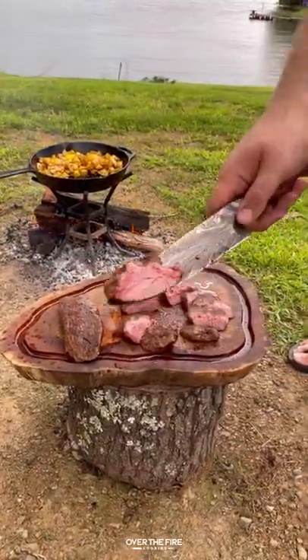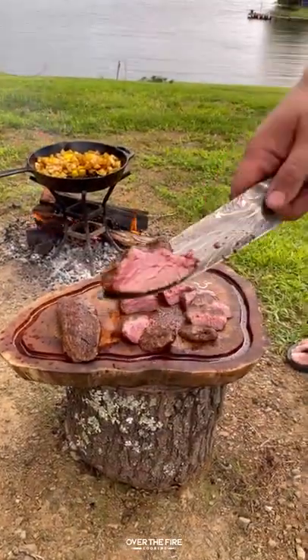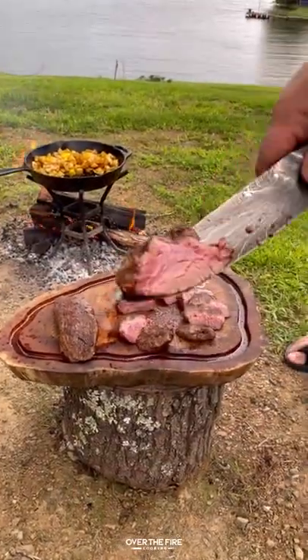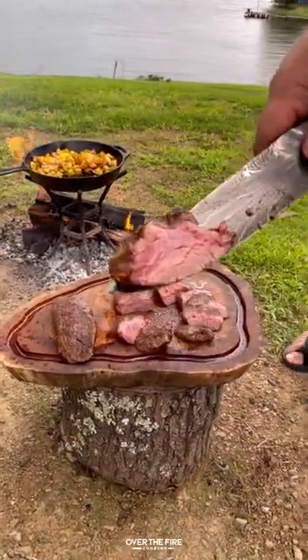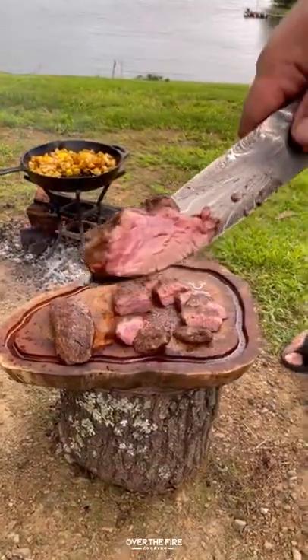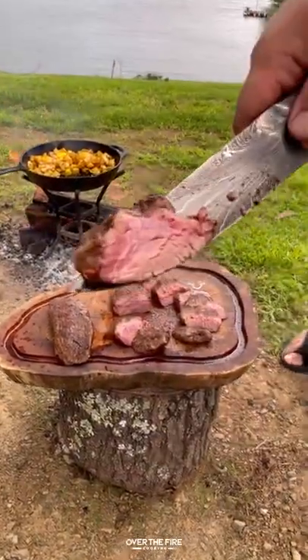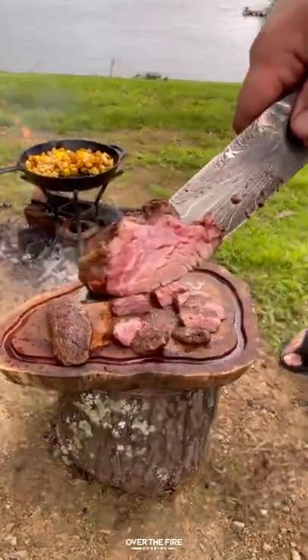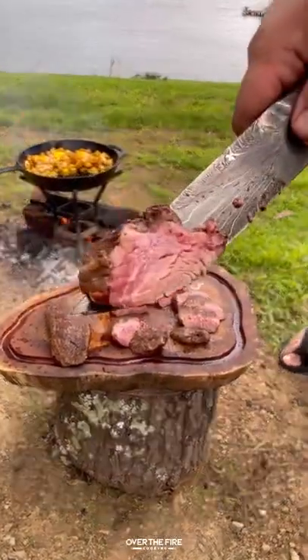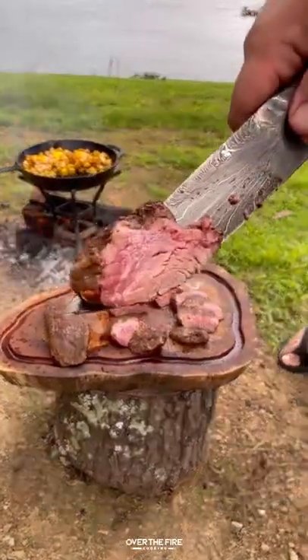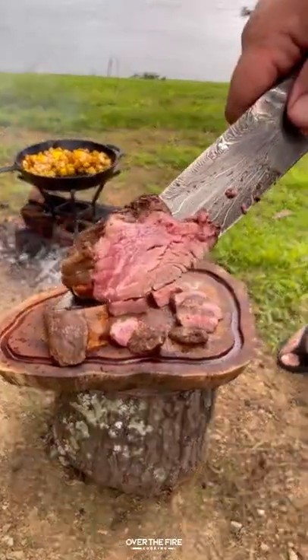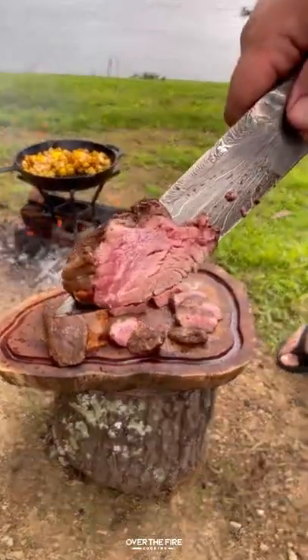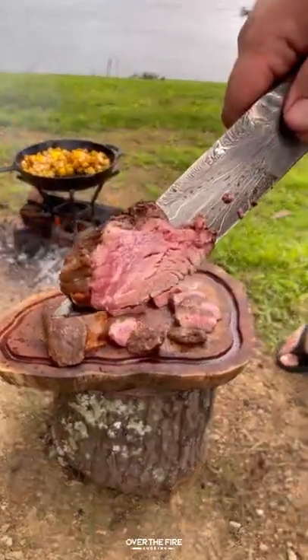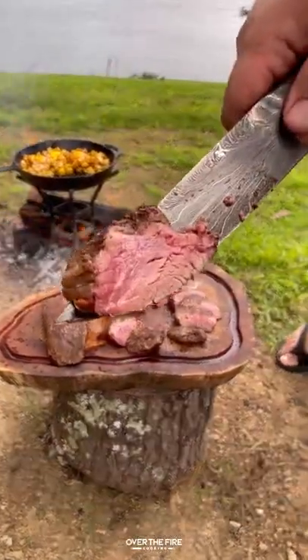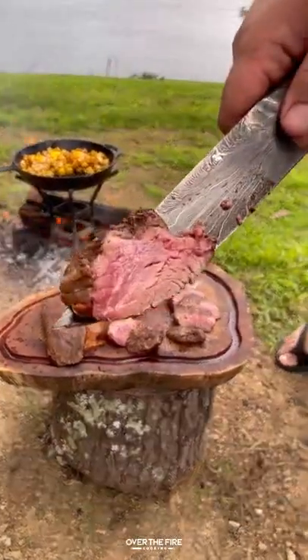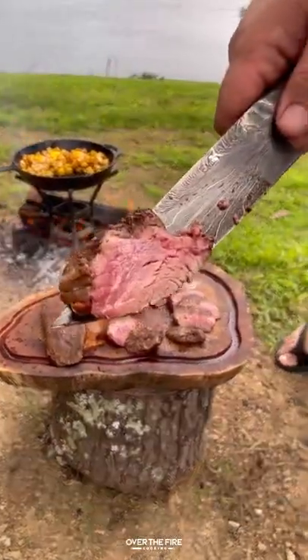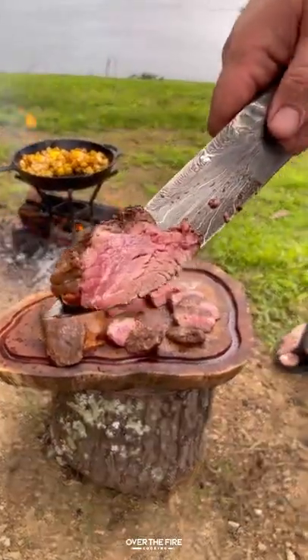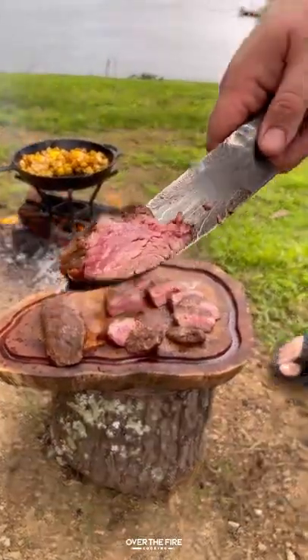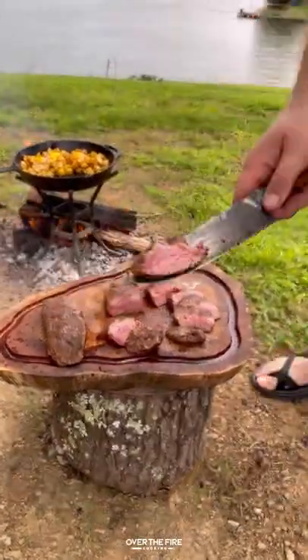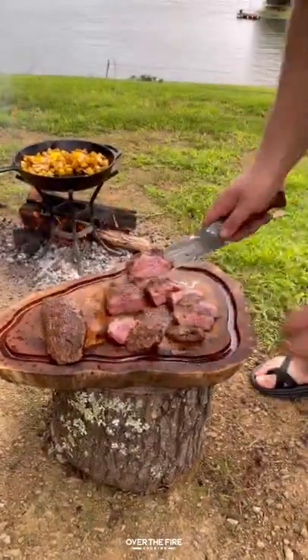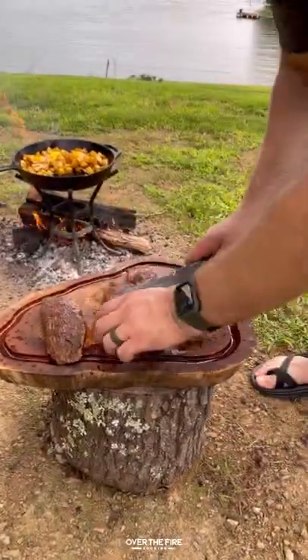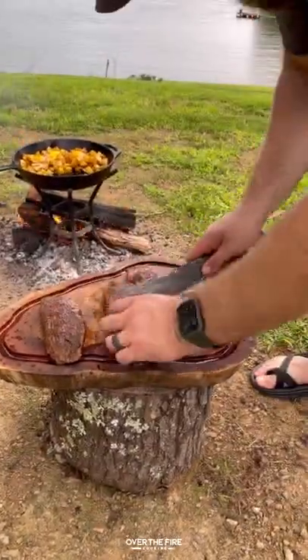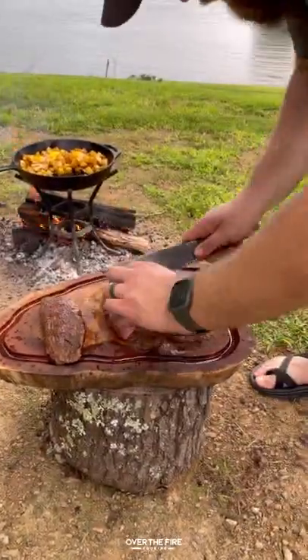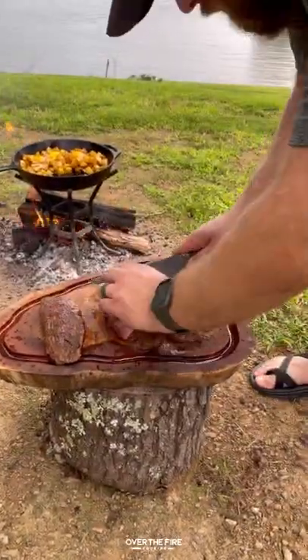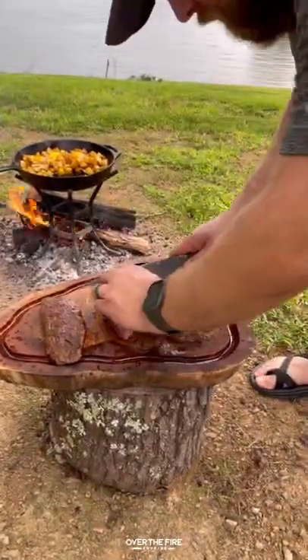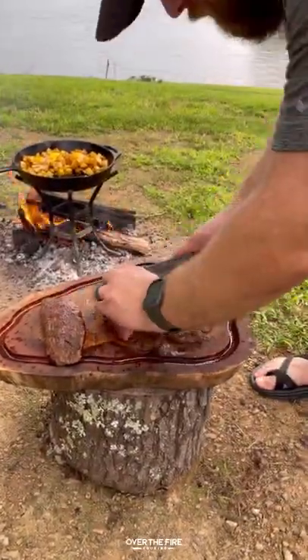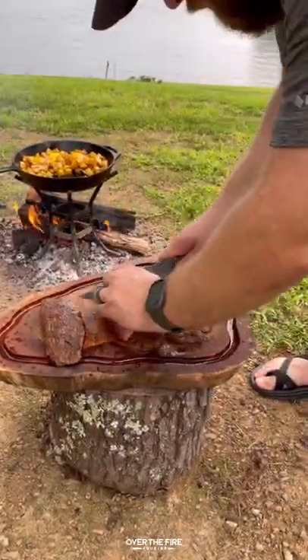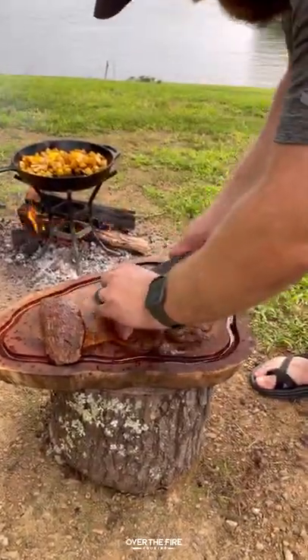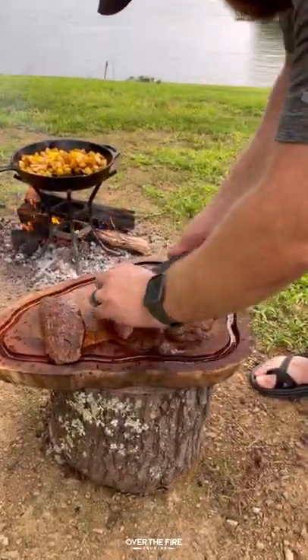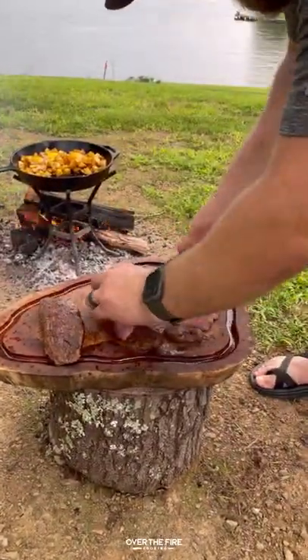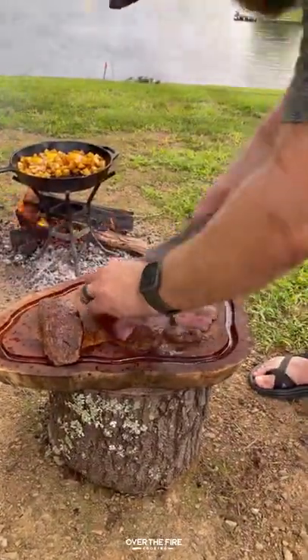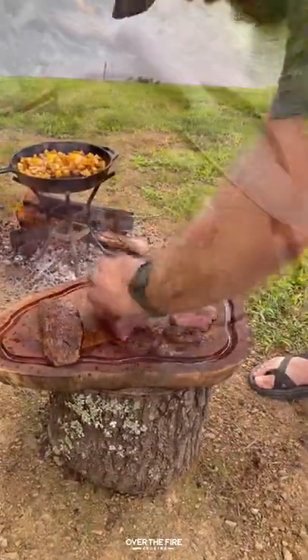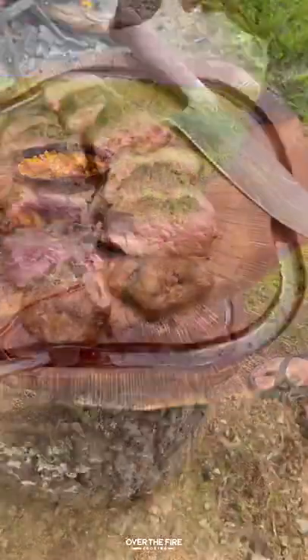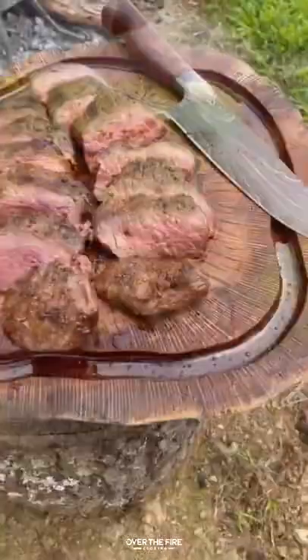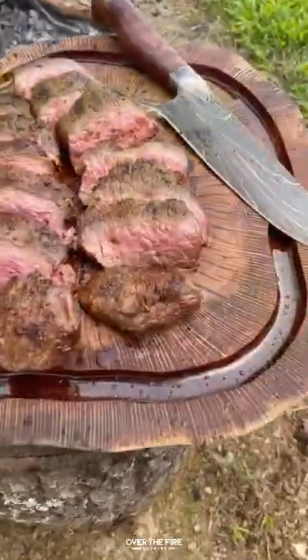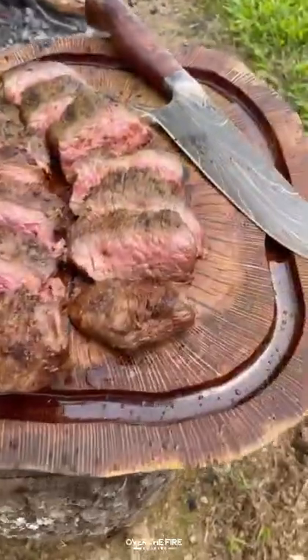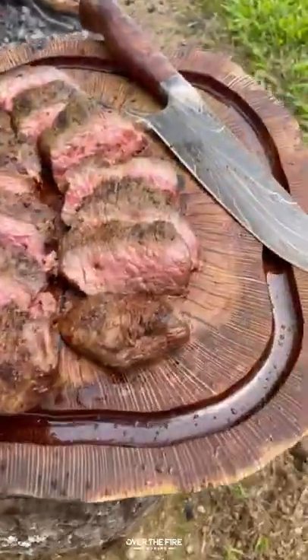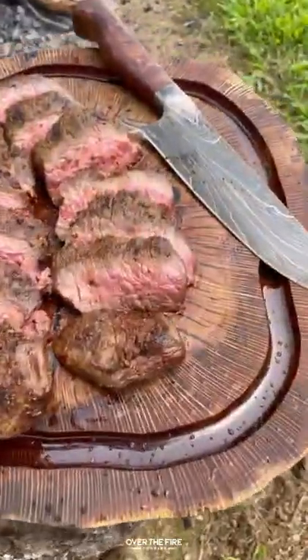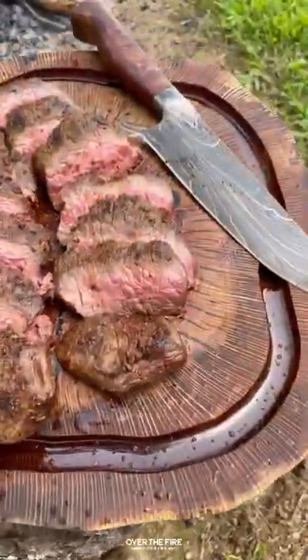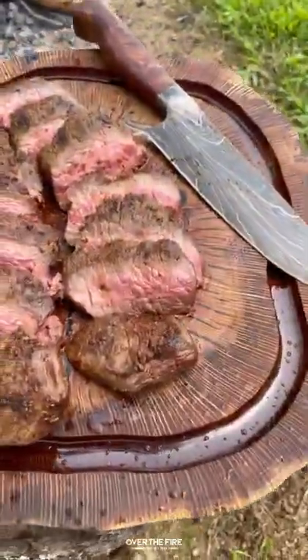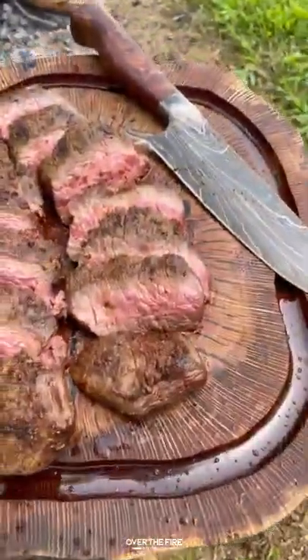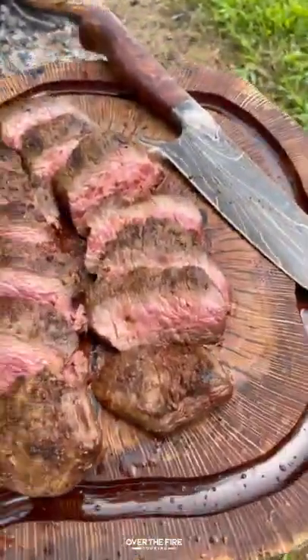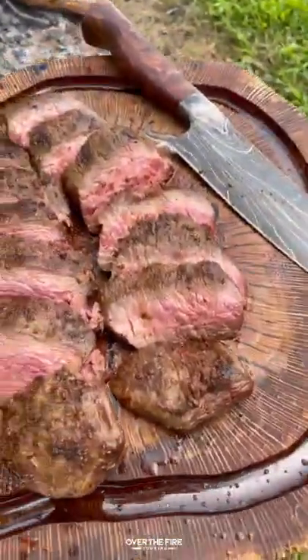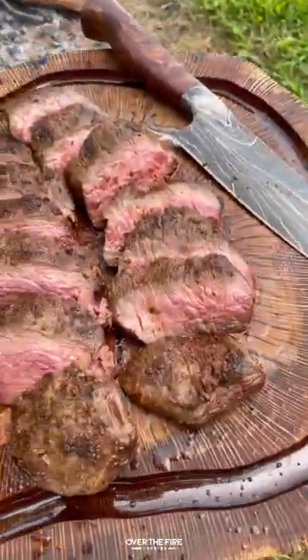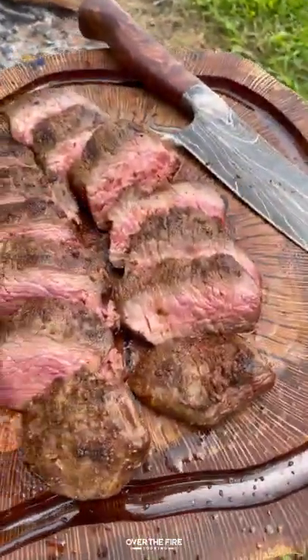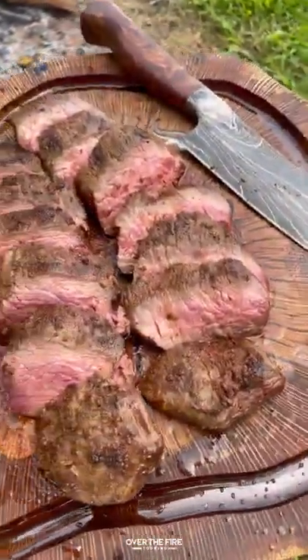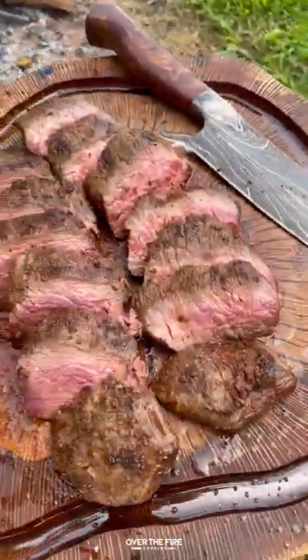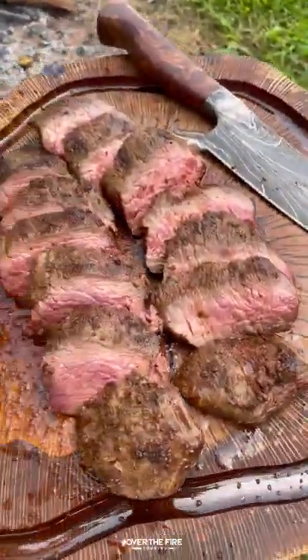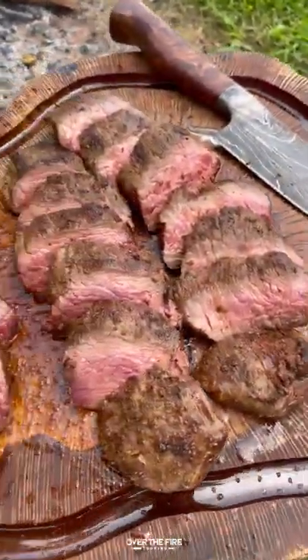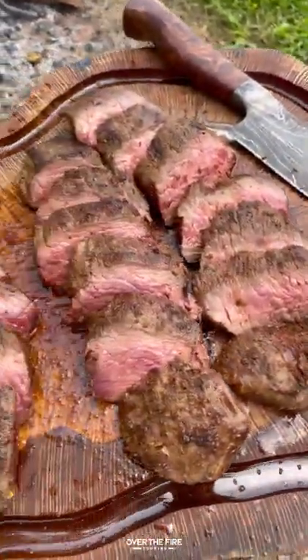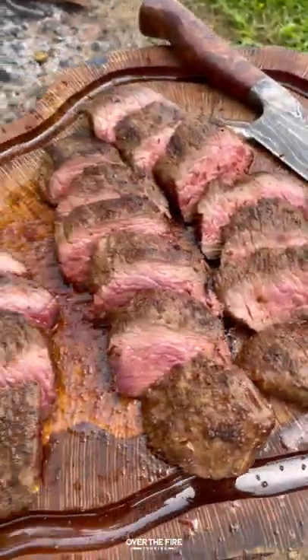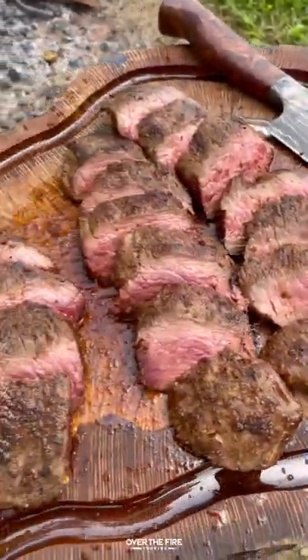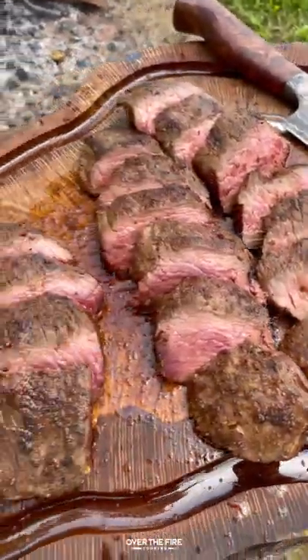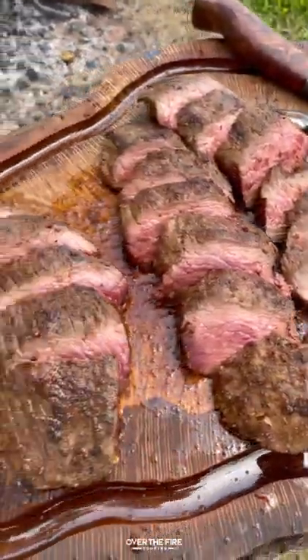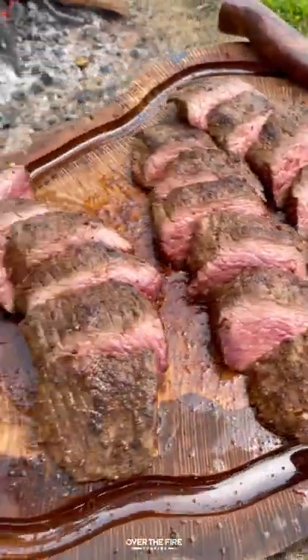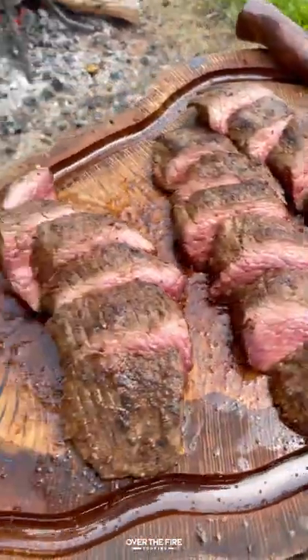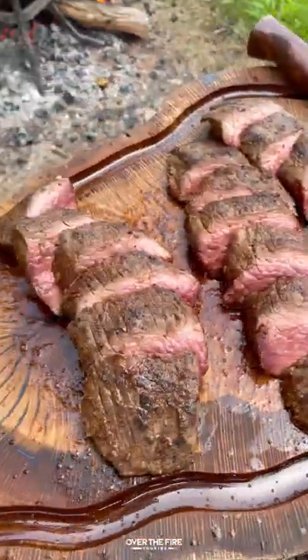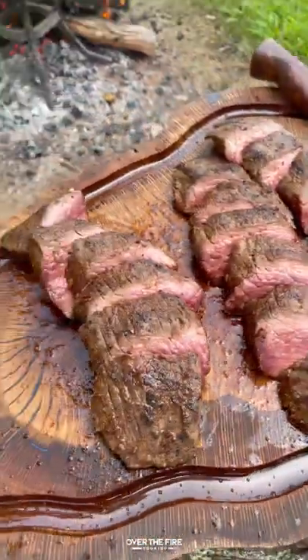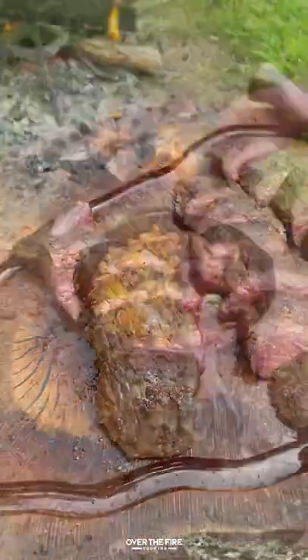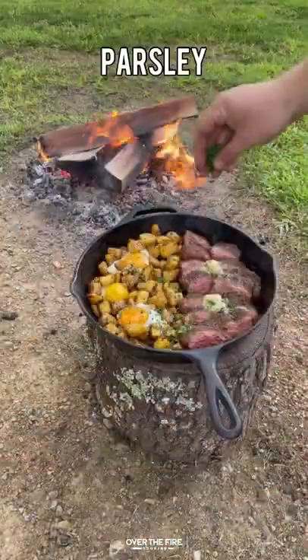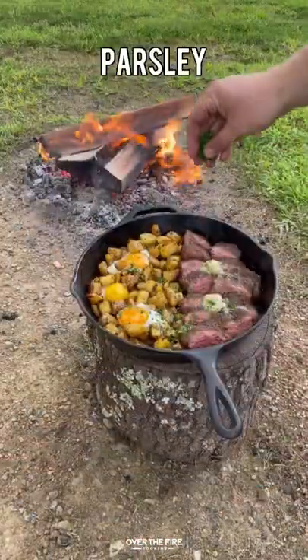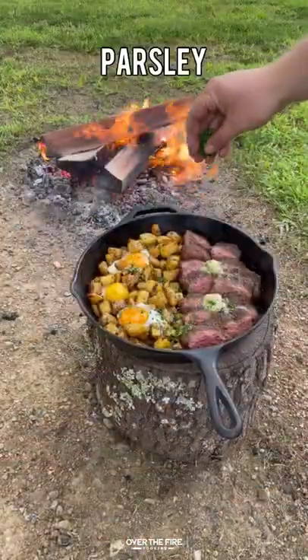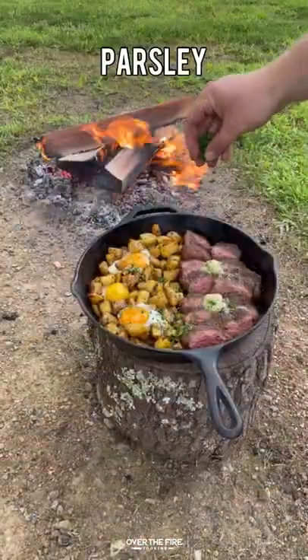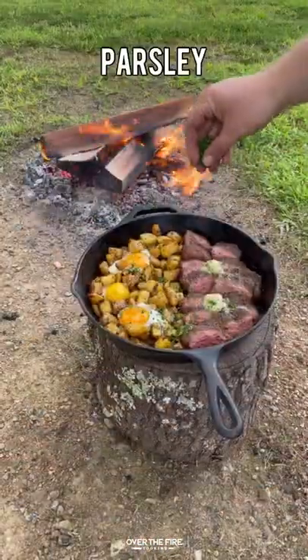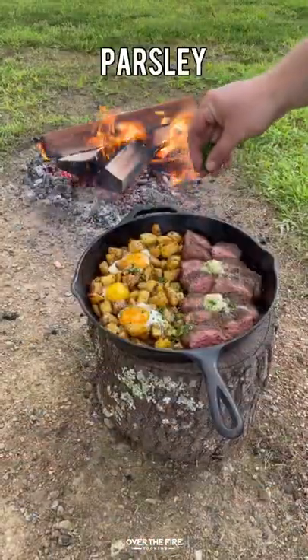Slicing these steaks against the grain, I'm going to add them into the skillet along with some chopped parsley and some herb butter.